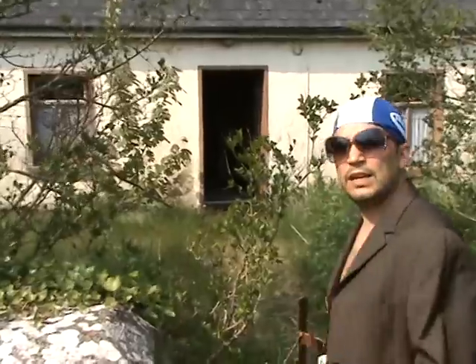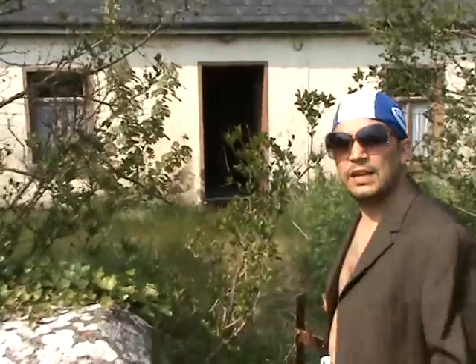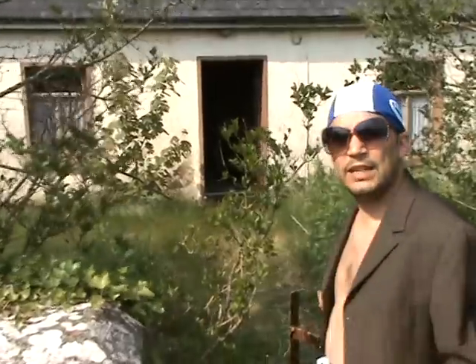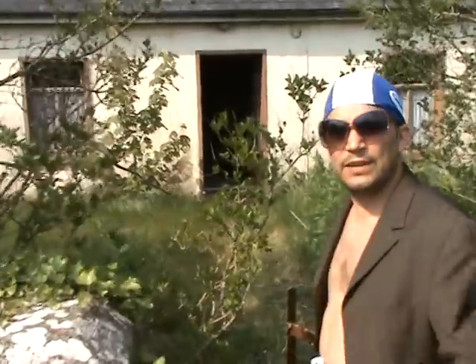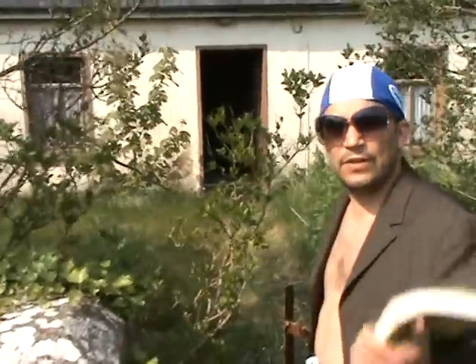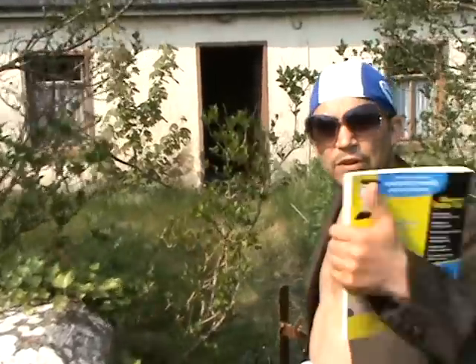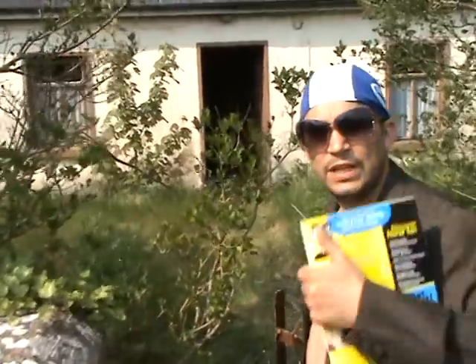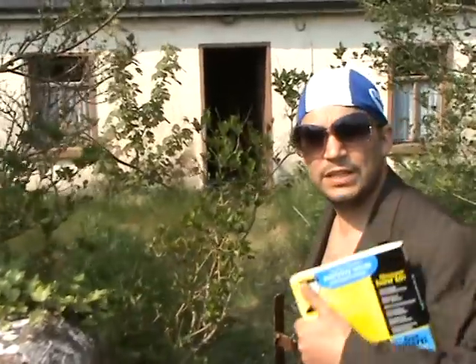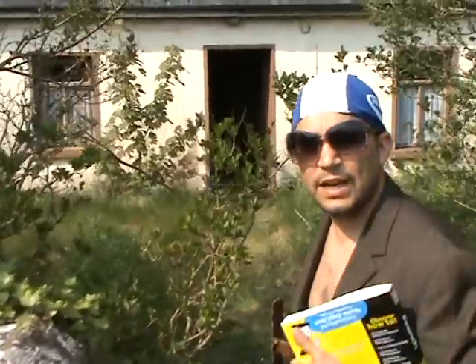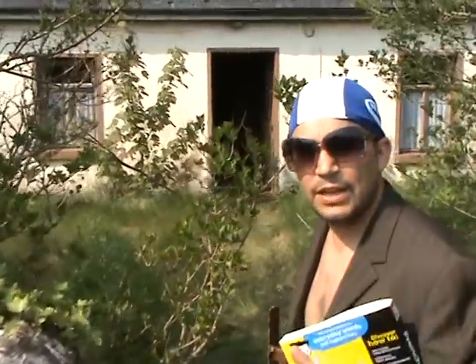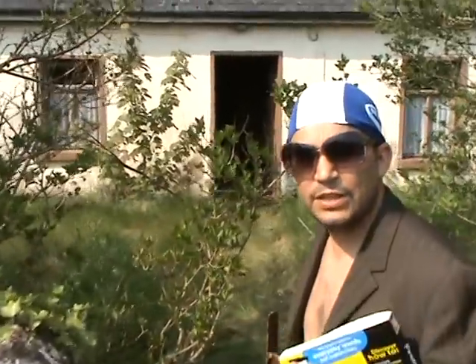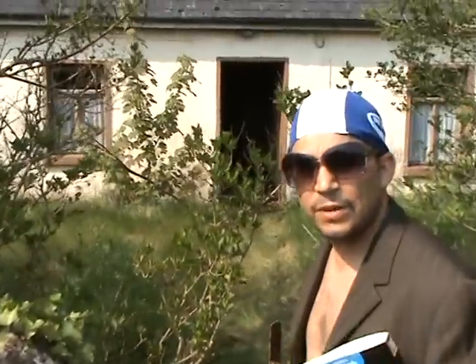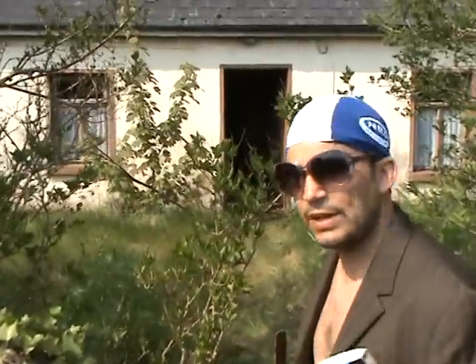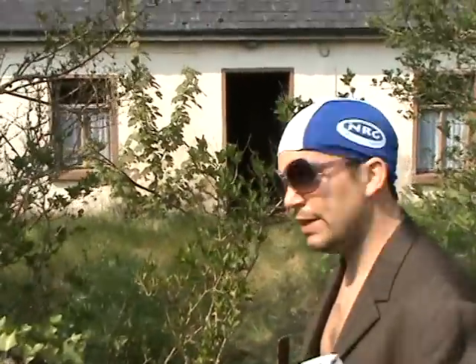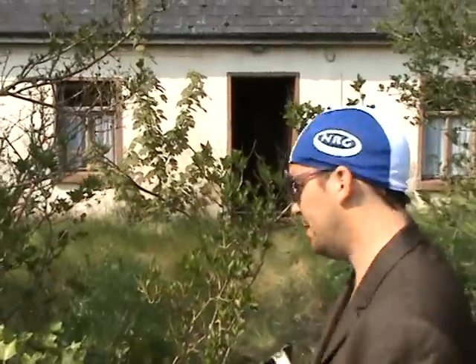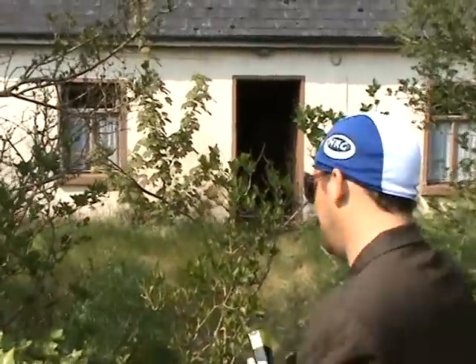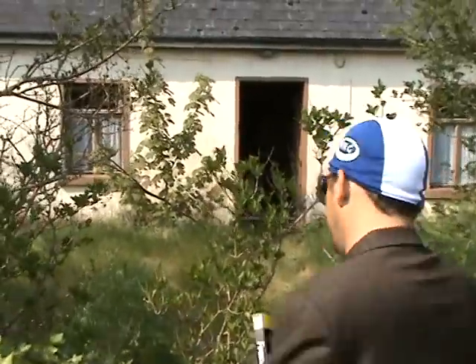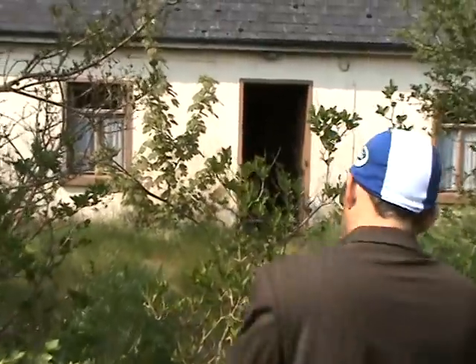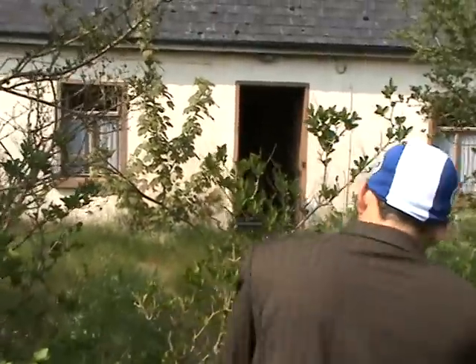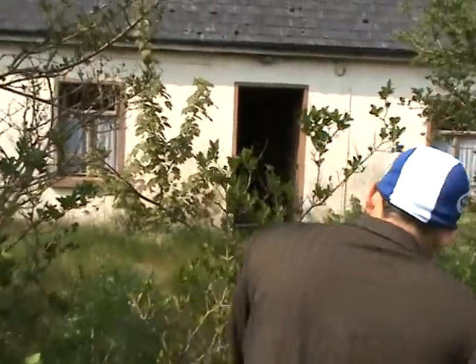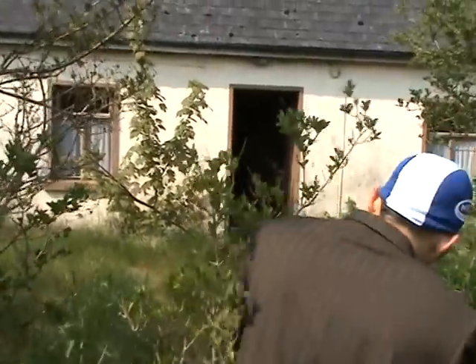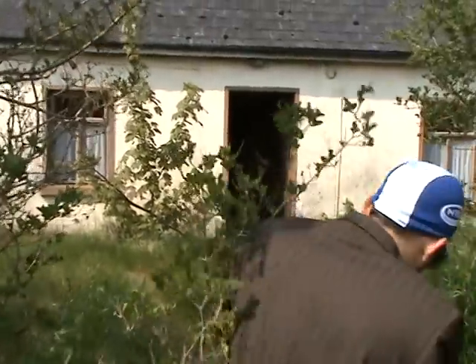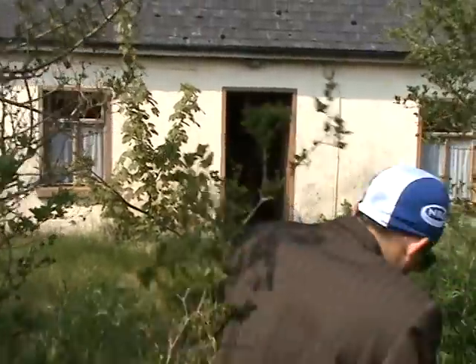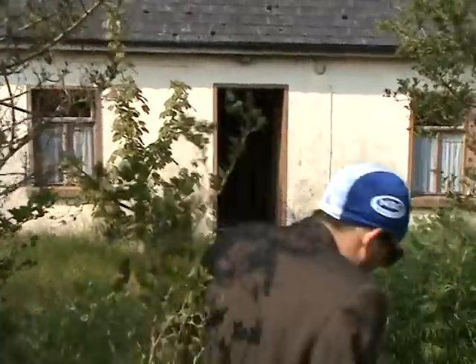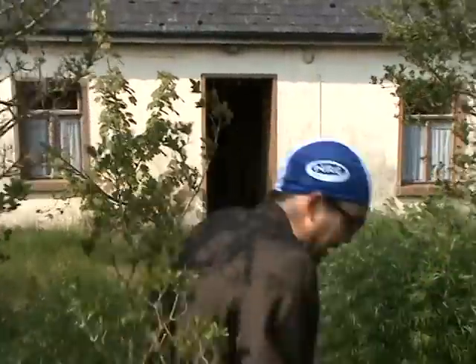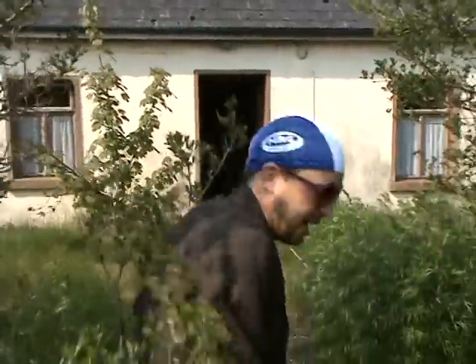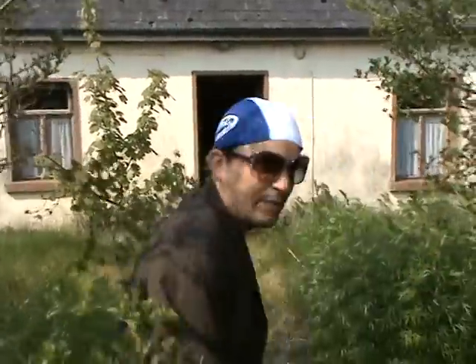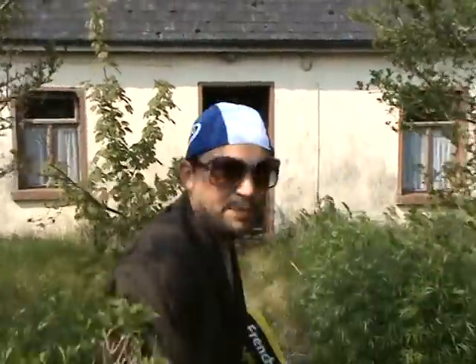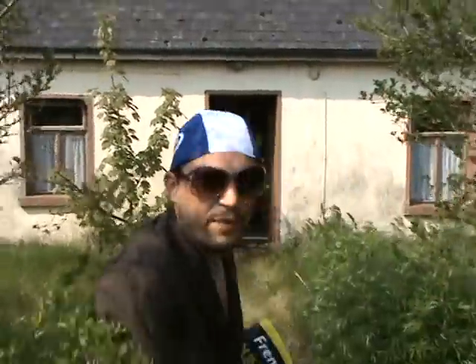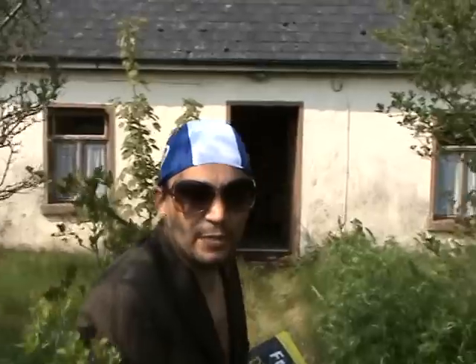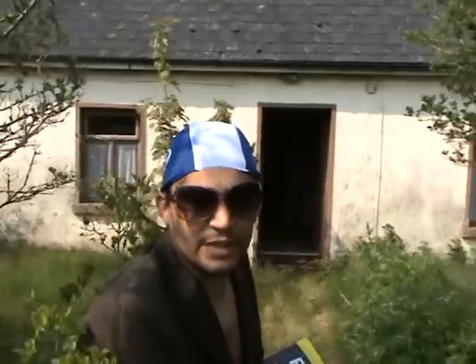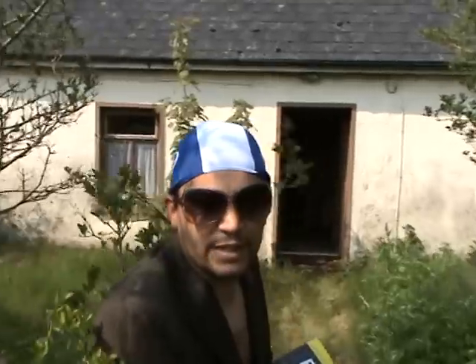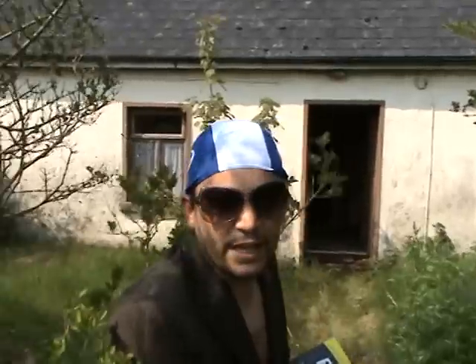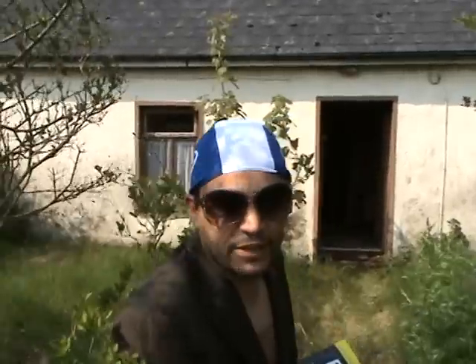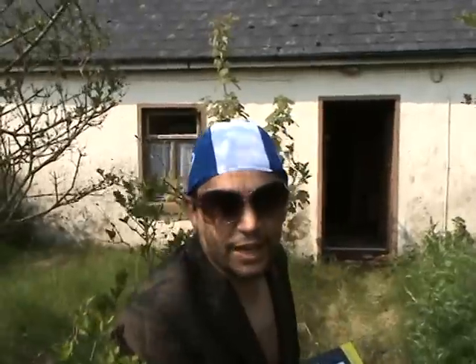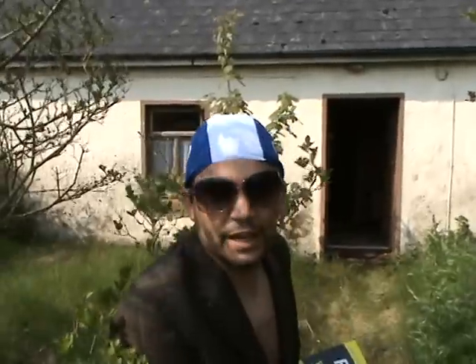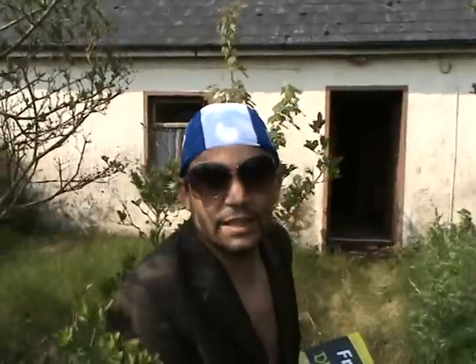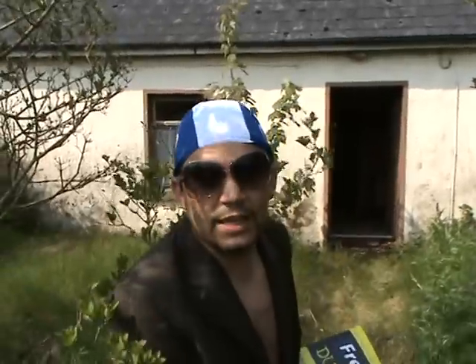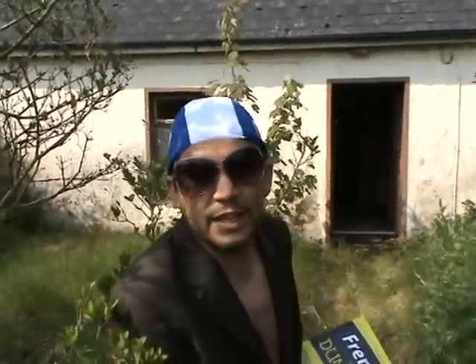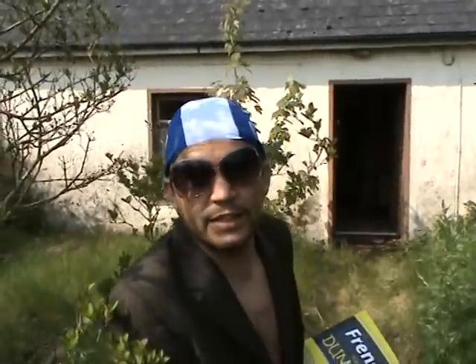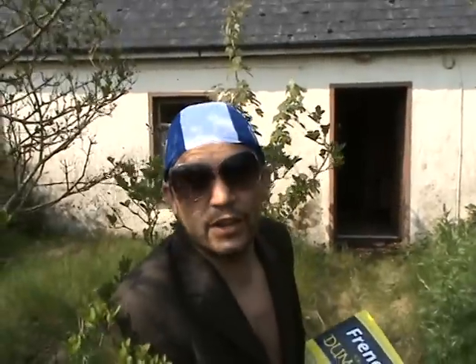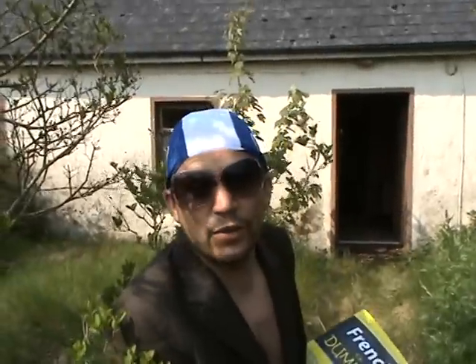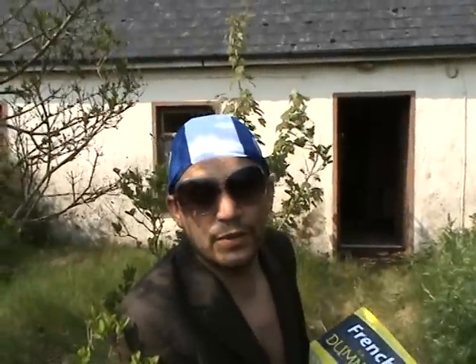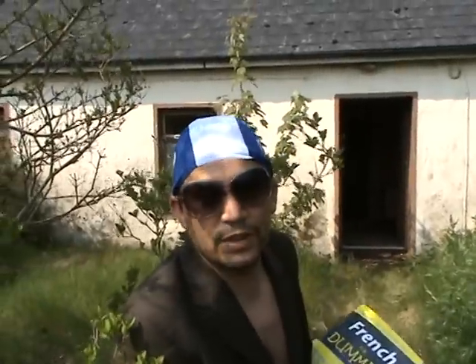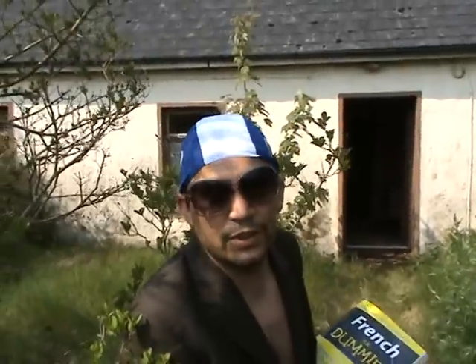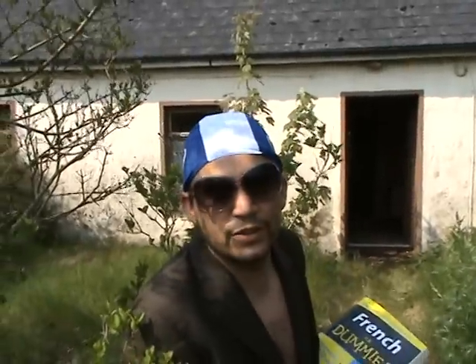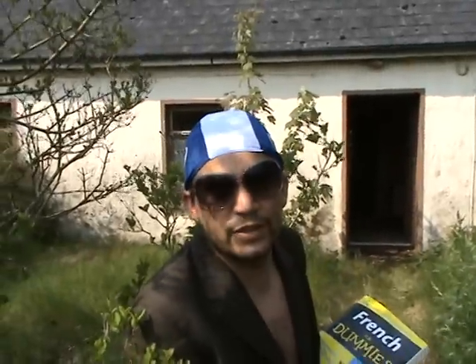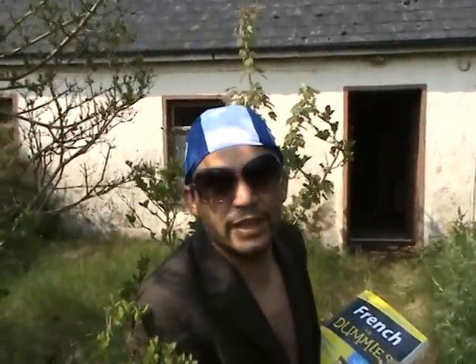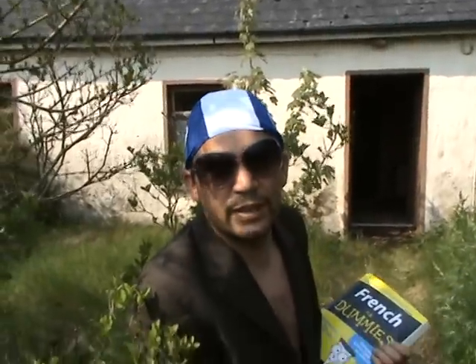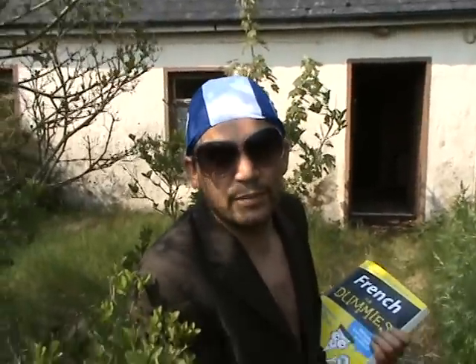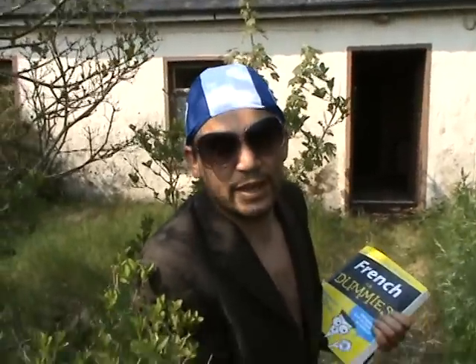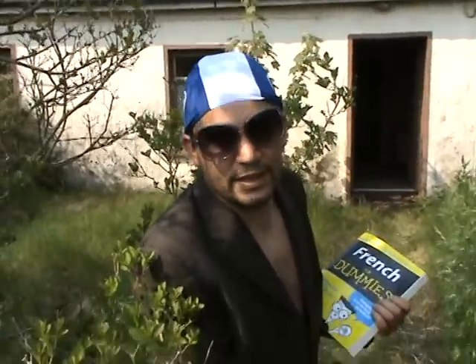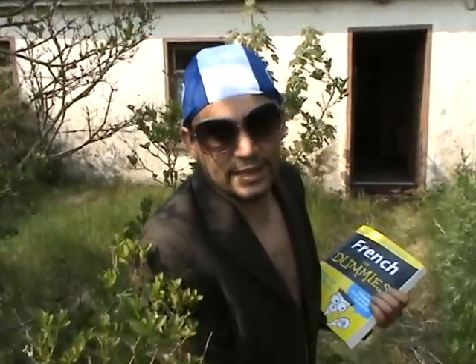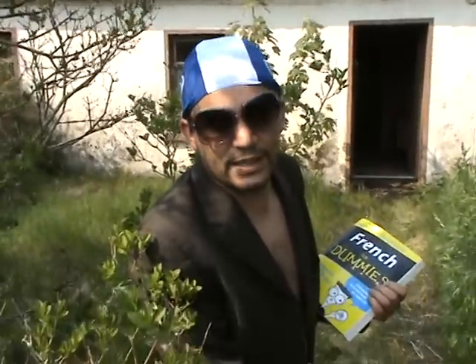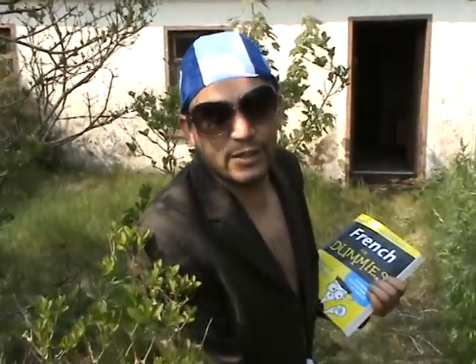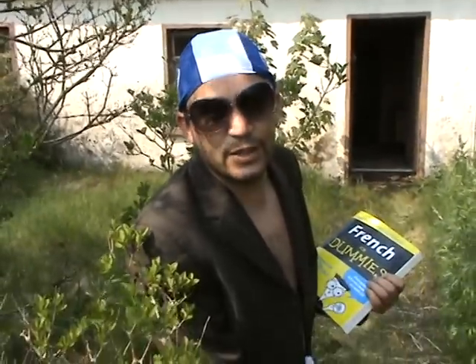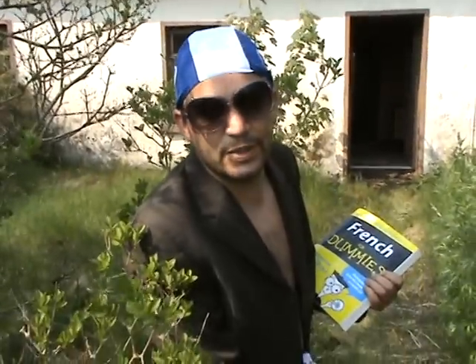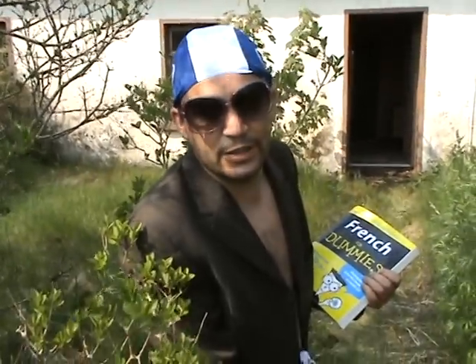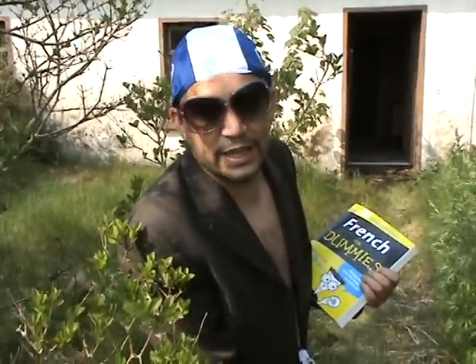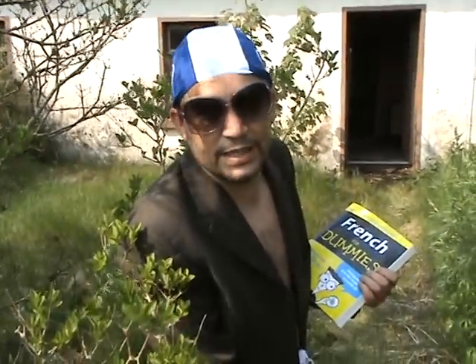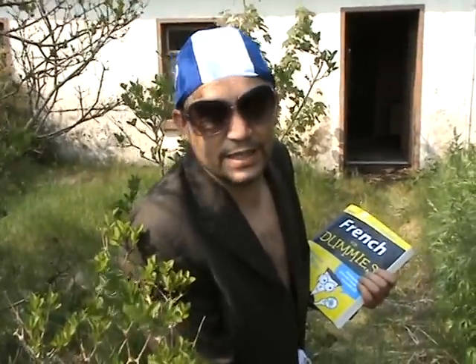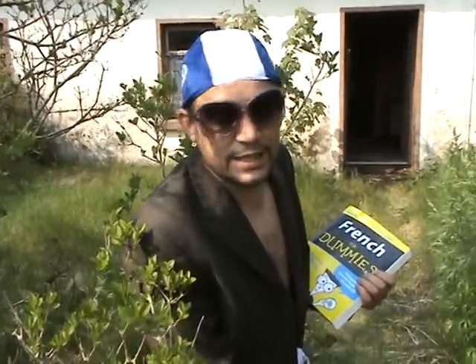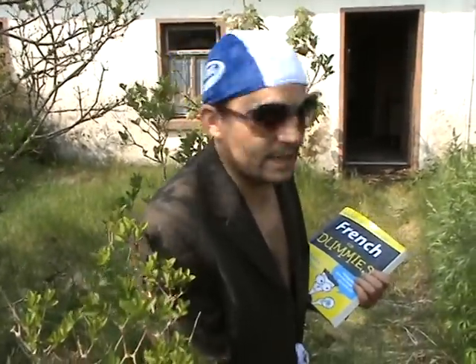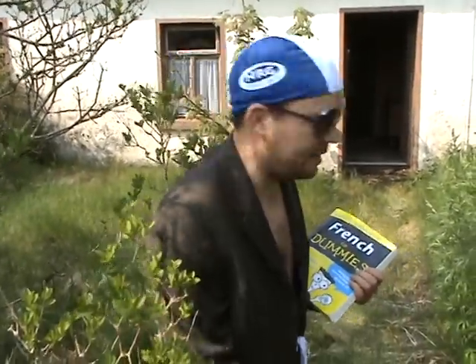Let's have a look inside, shall we? I bet moms and dads are getting excited all over the country because this is going to be their next destination.